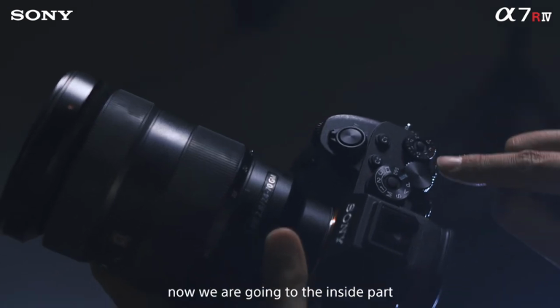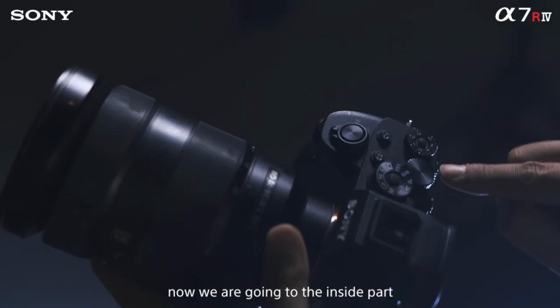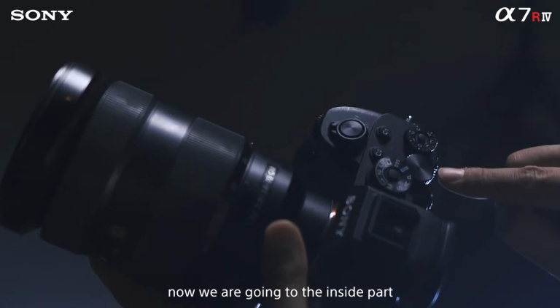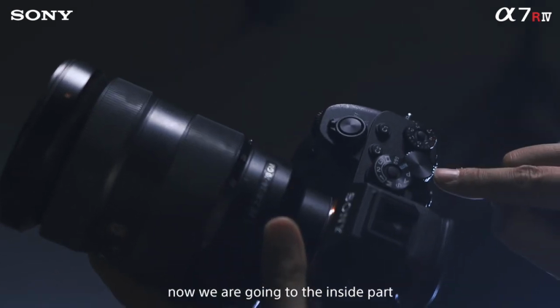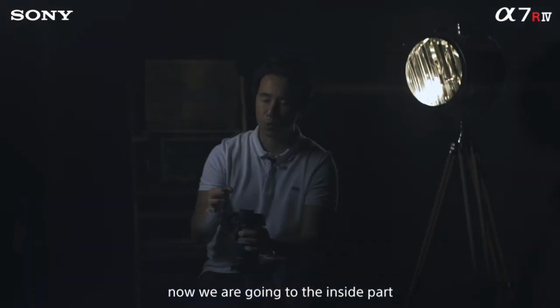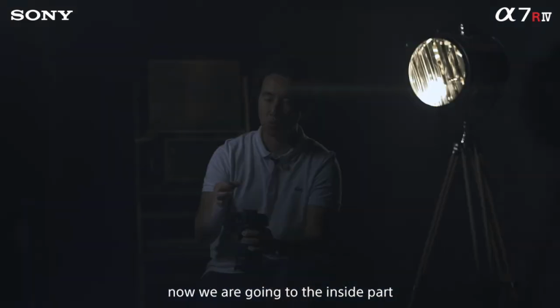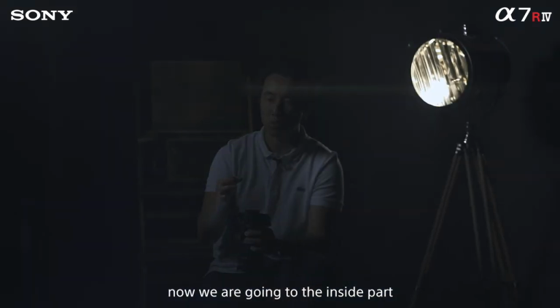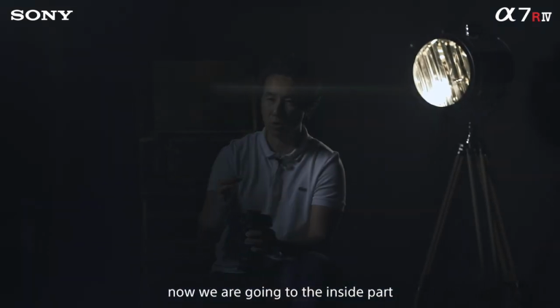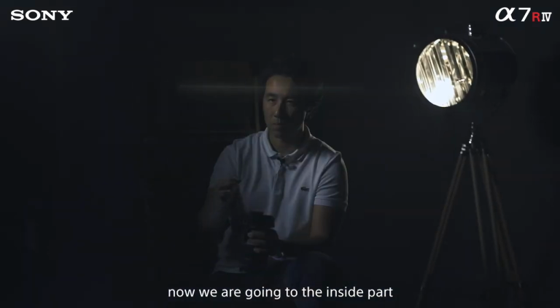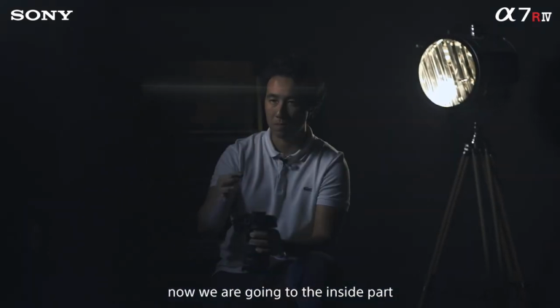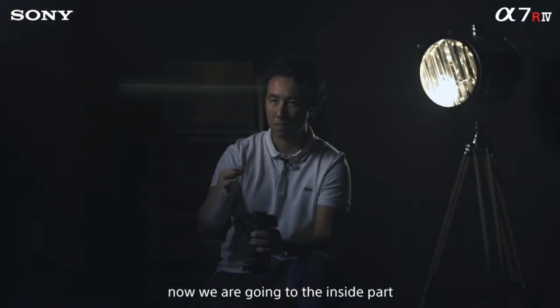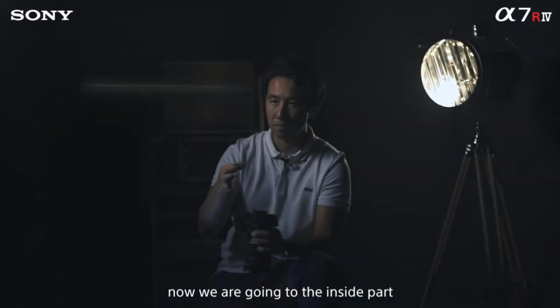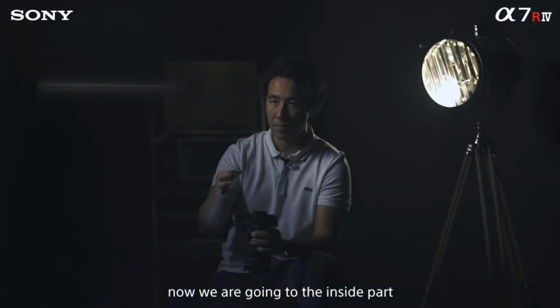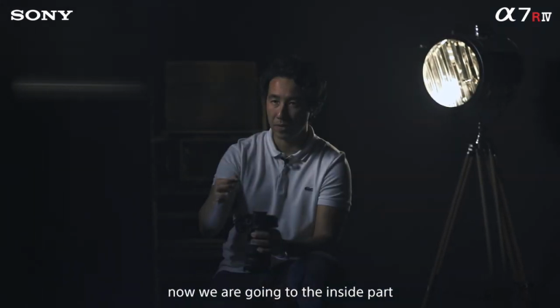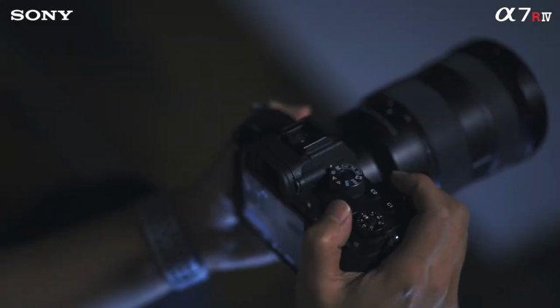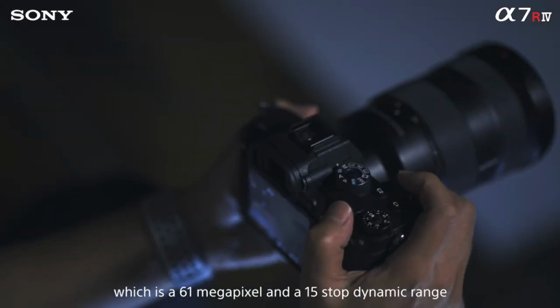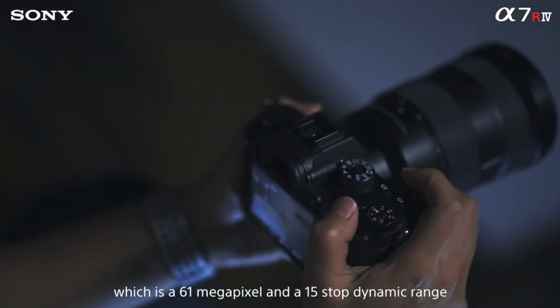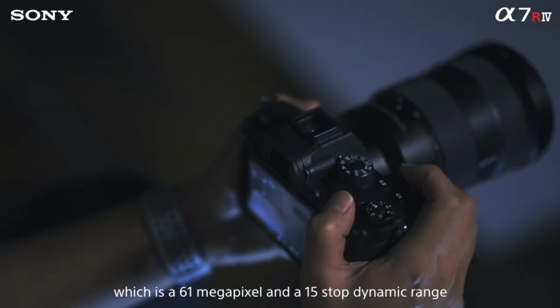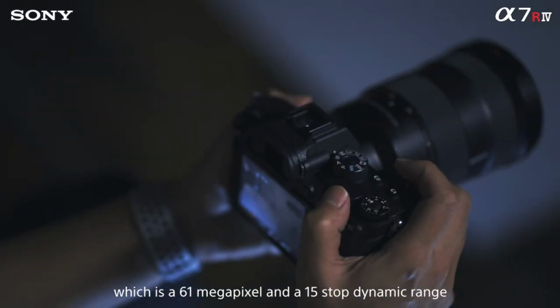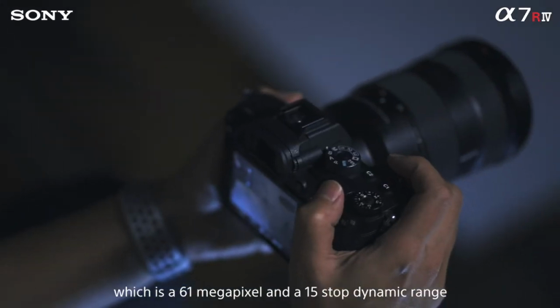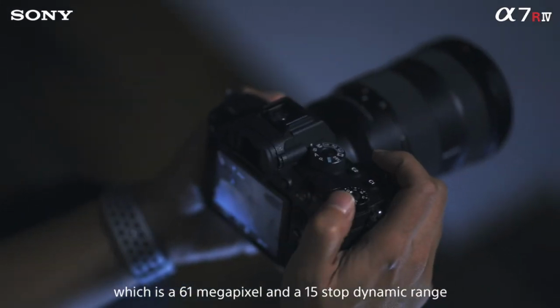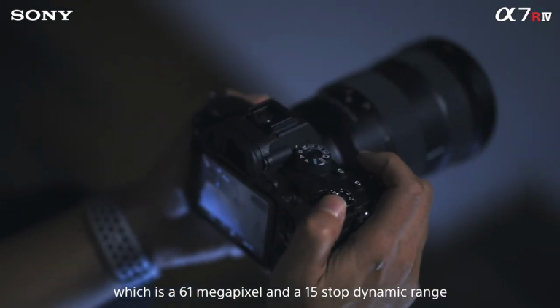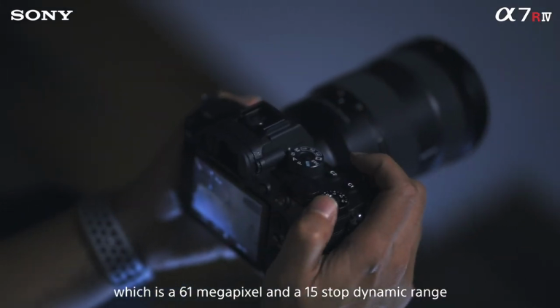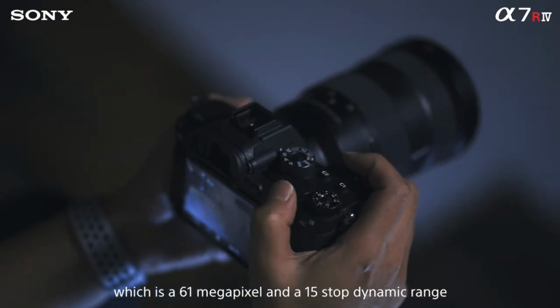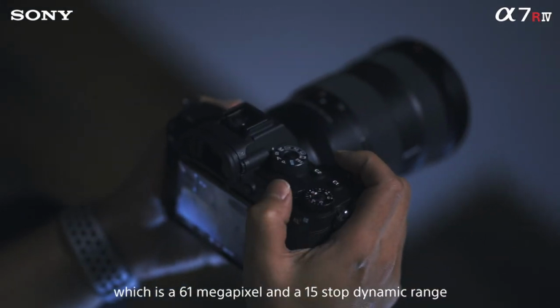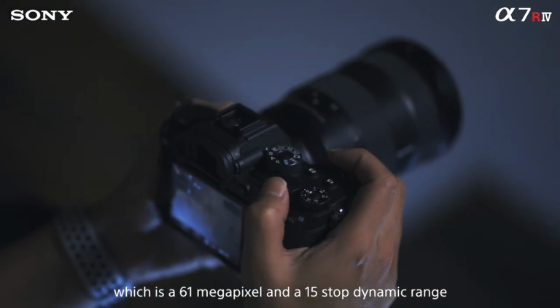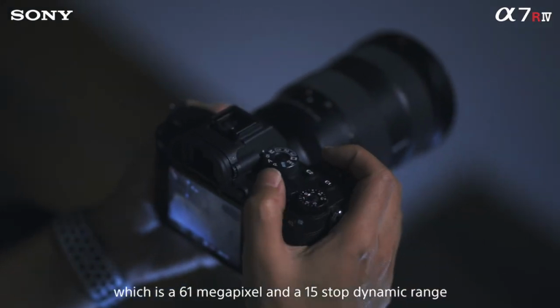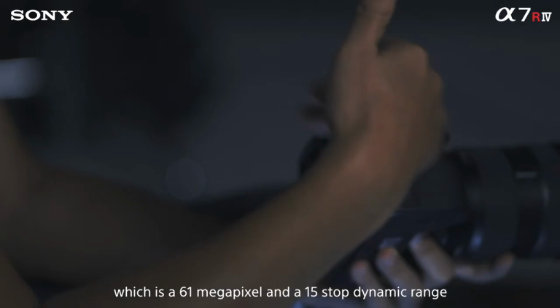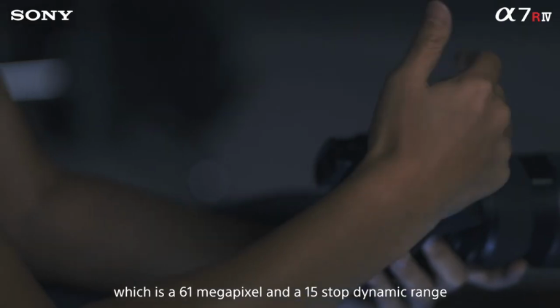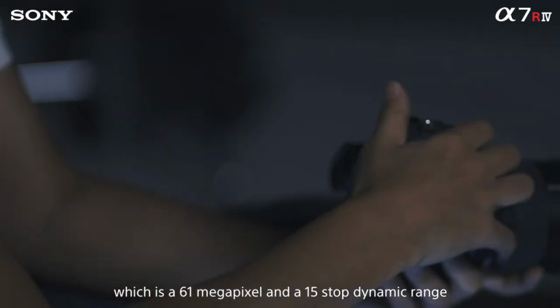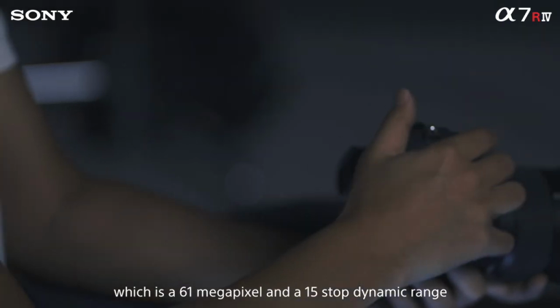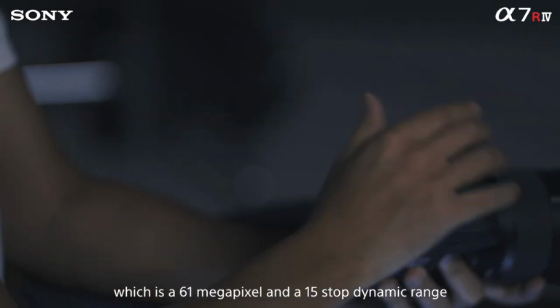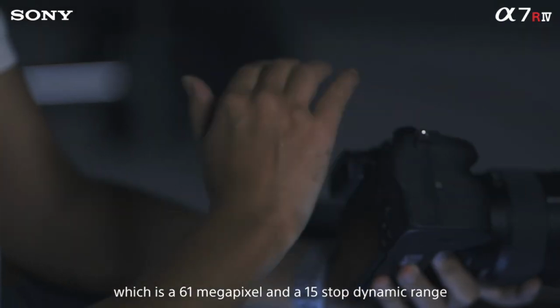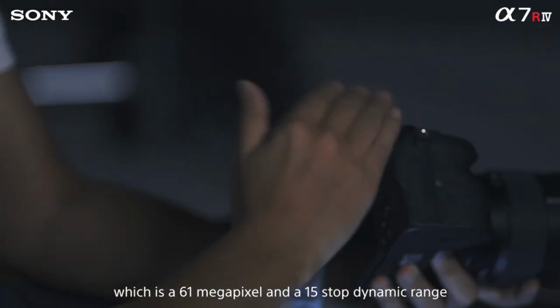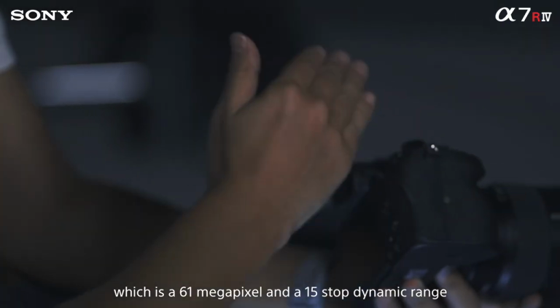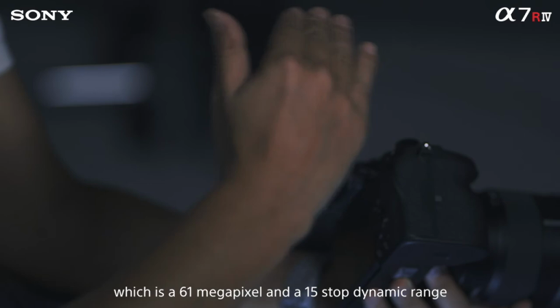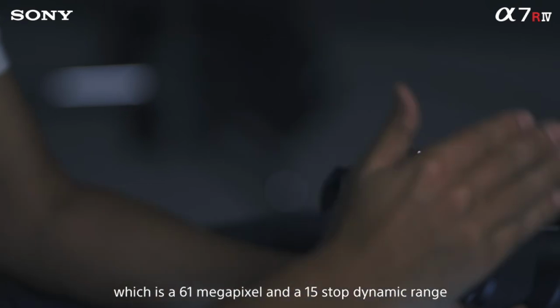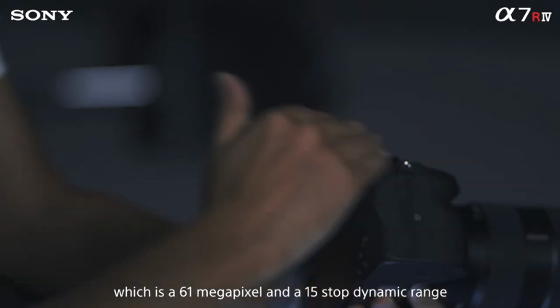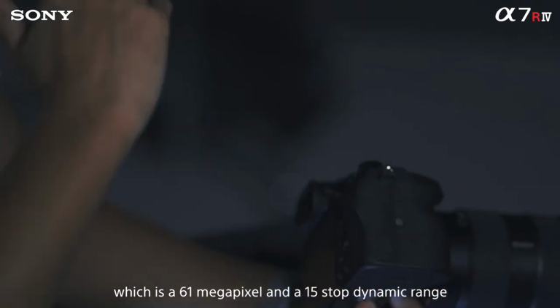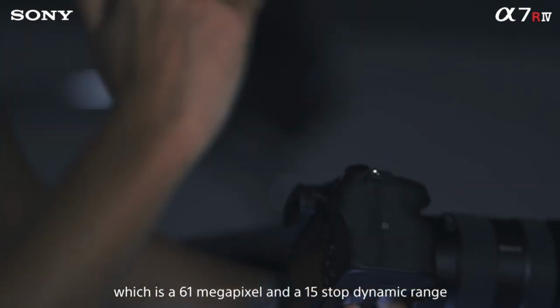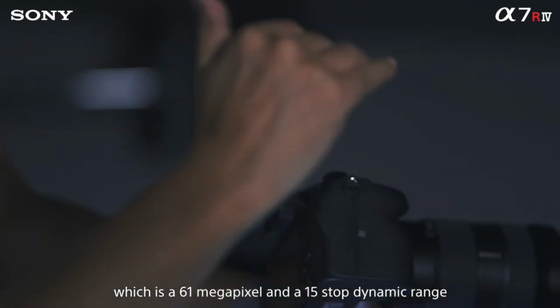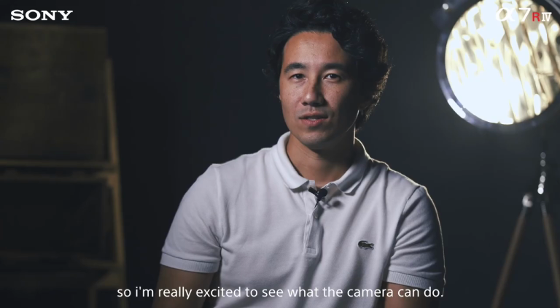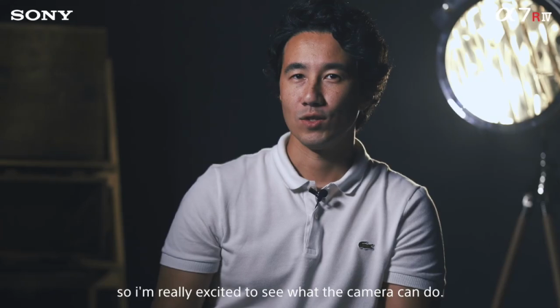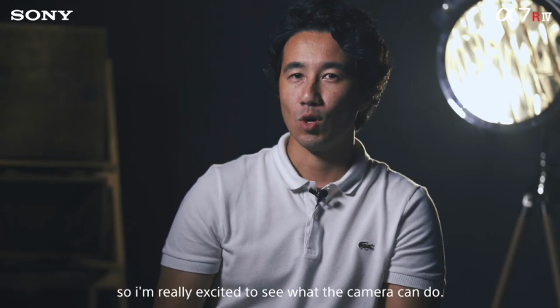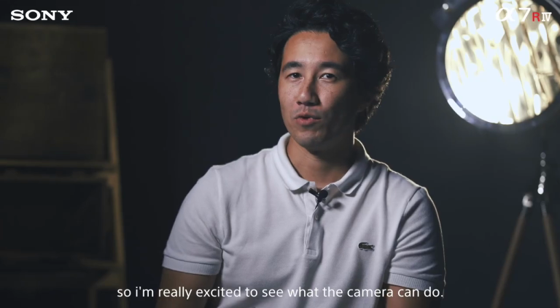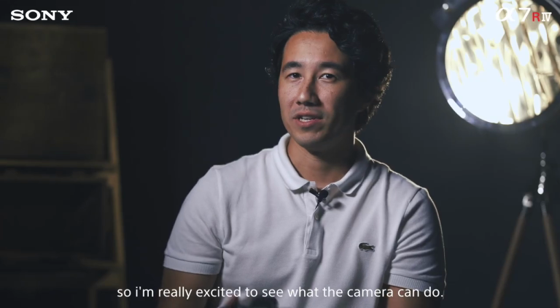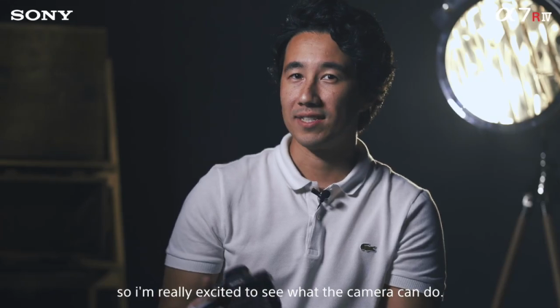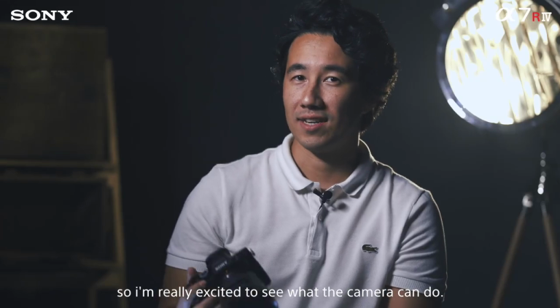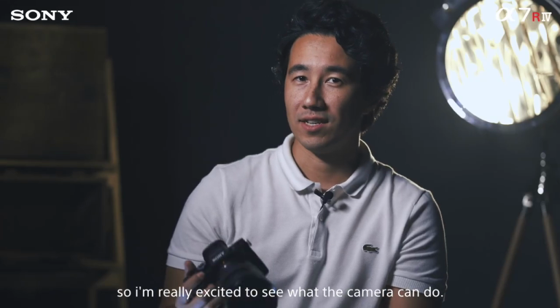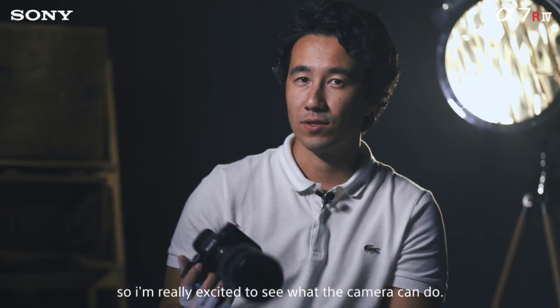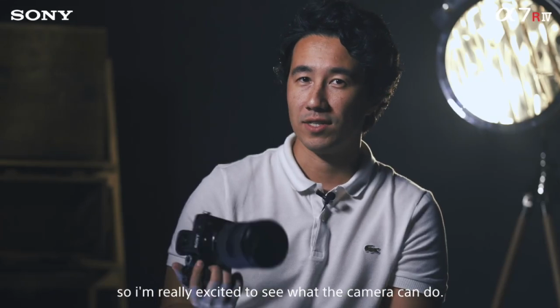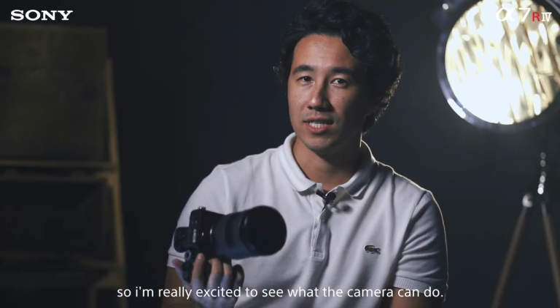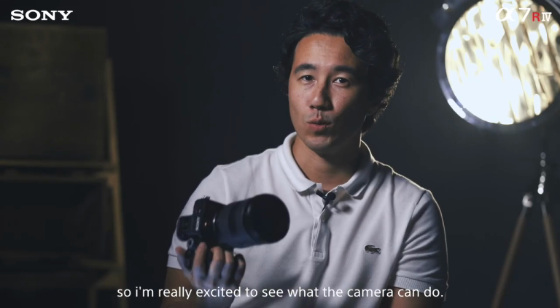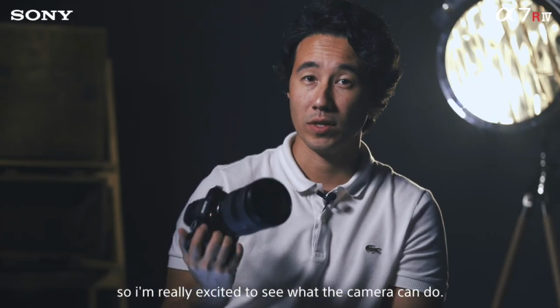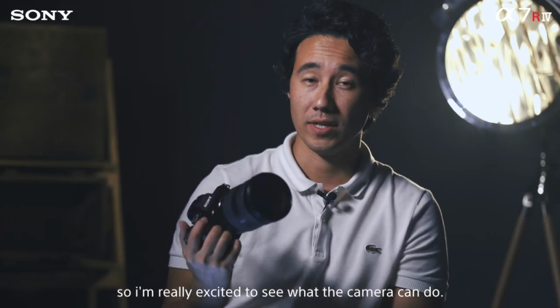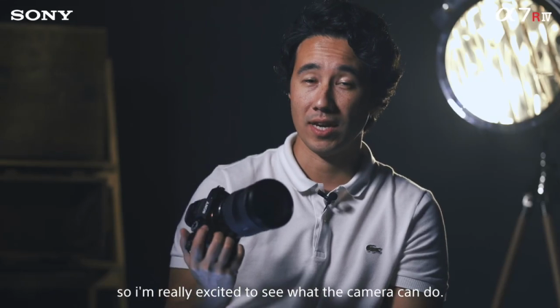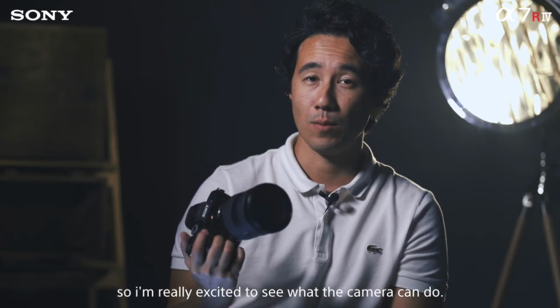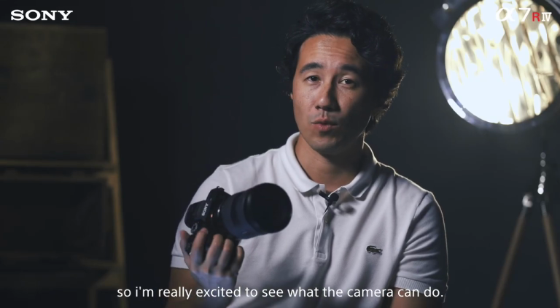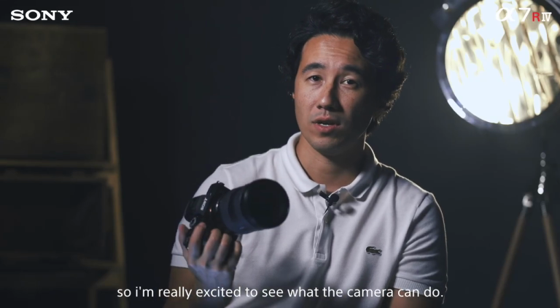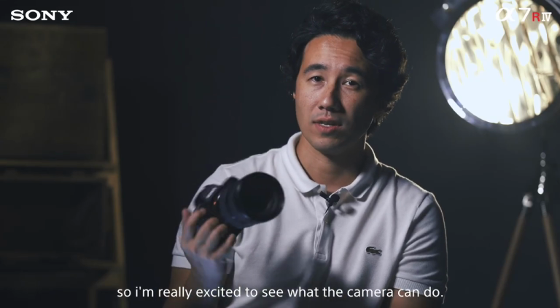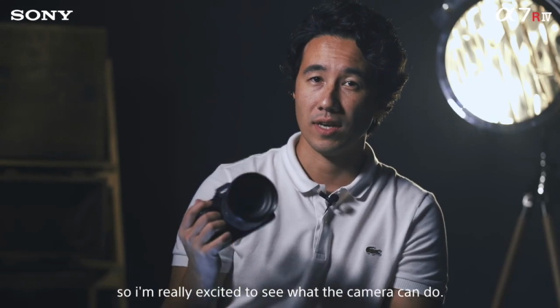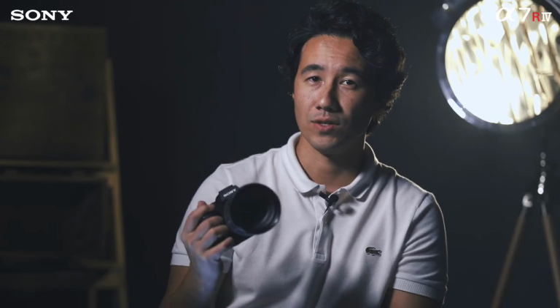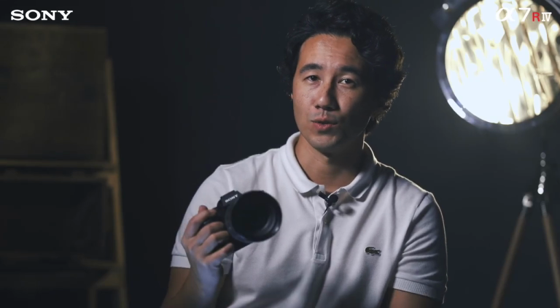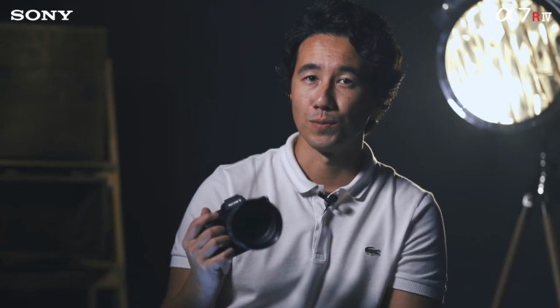Now going to the inside: it's a 61 megapixel sensor with 15 stops of dynamic range, so I'm really excited to see what this camera can do.